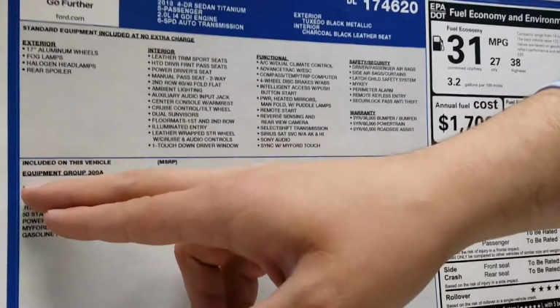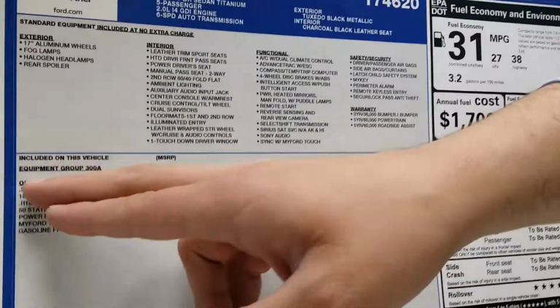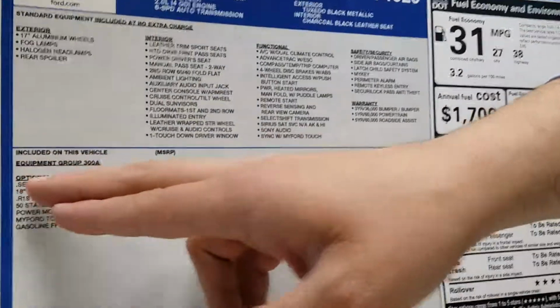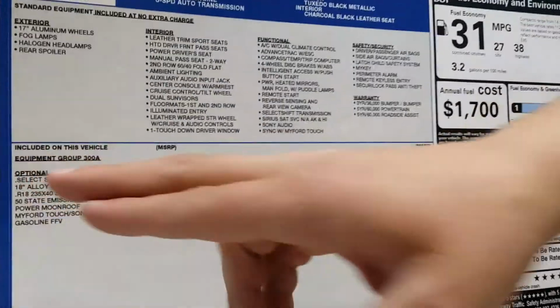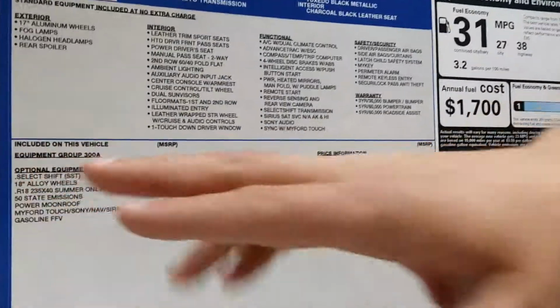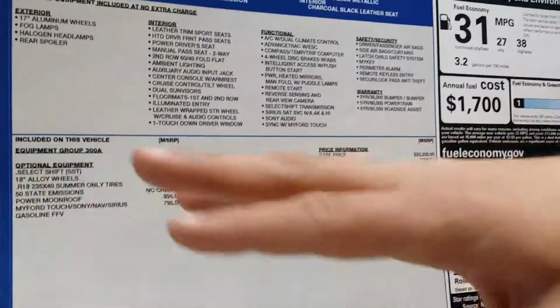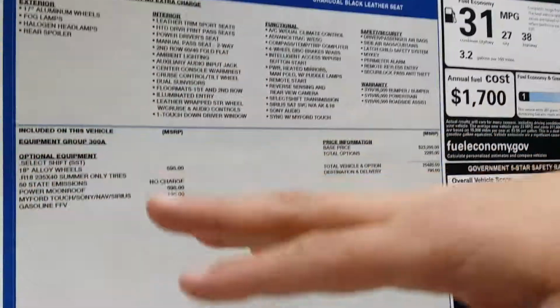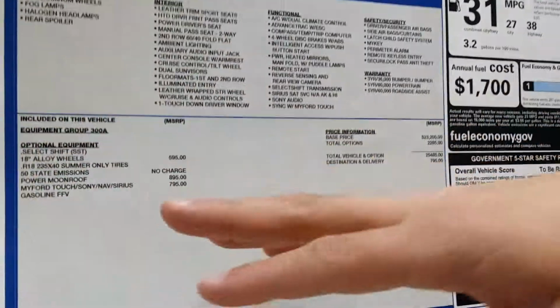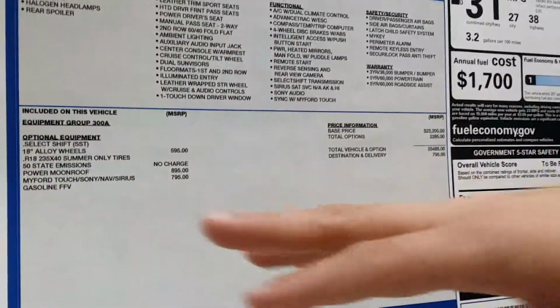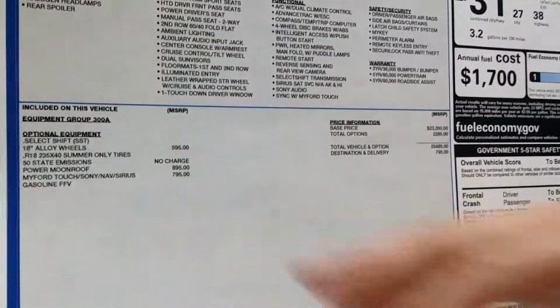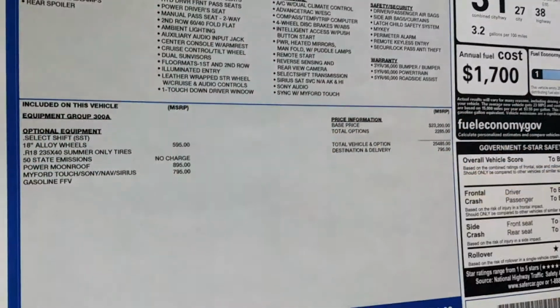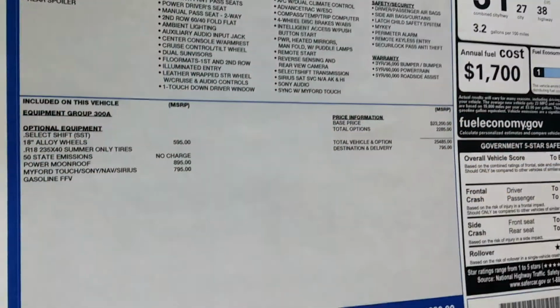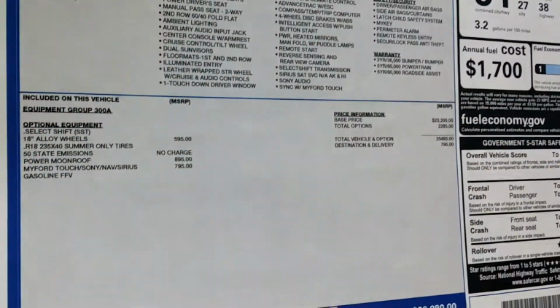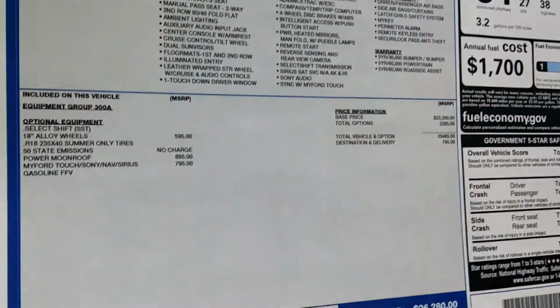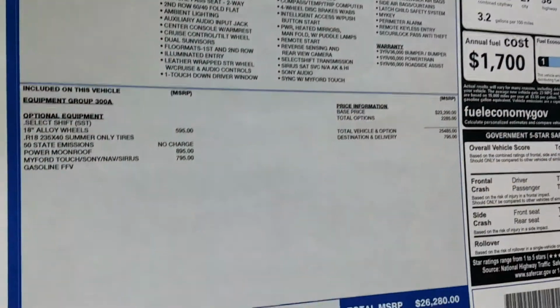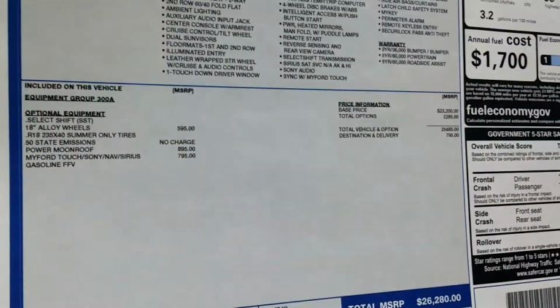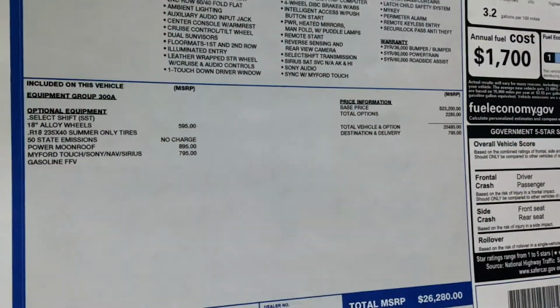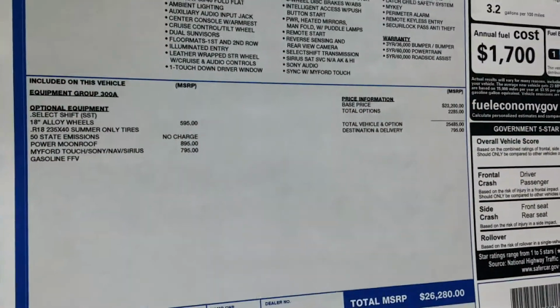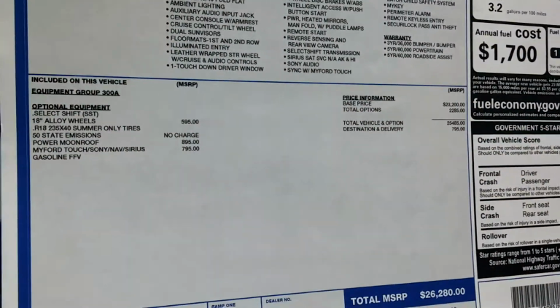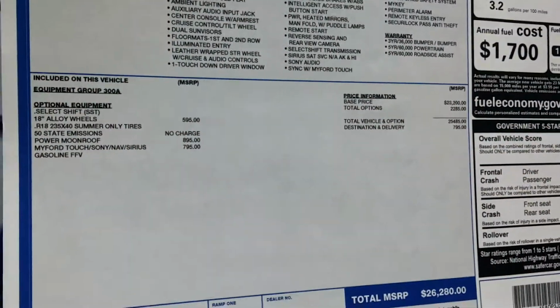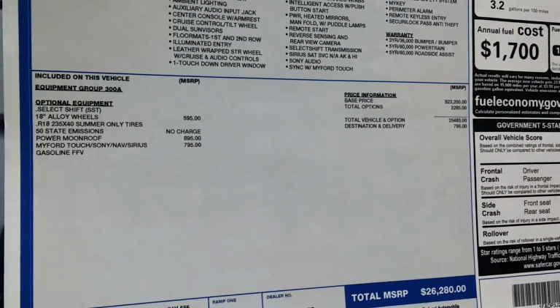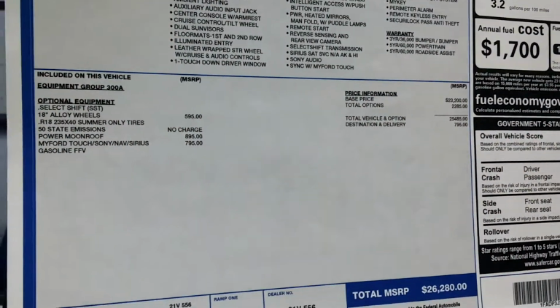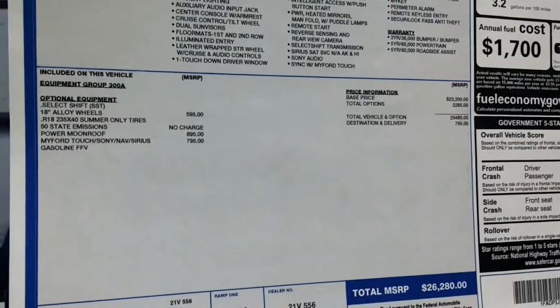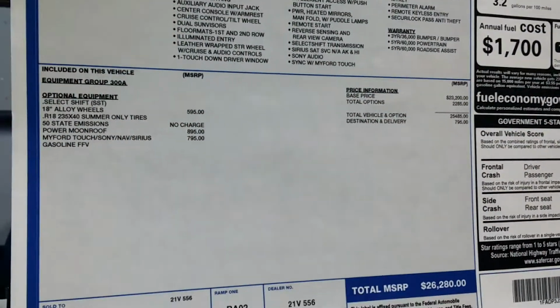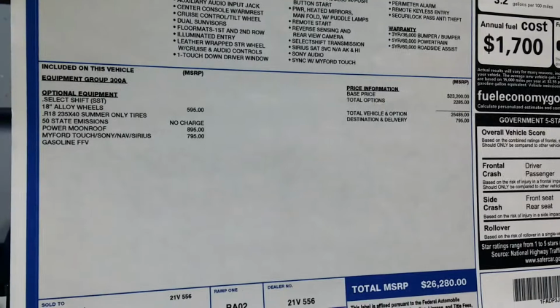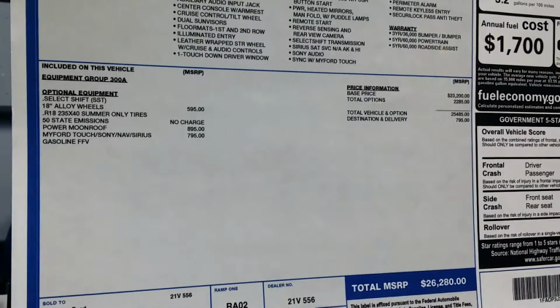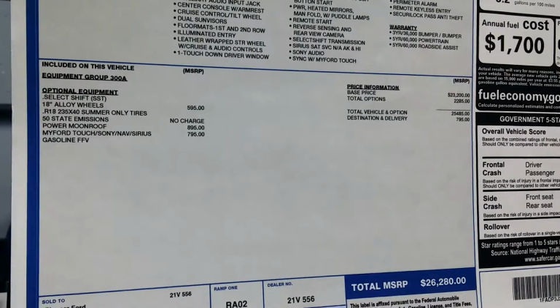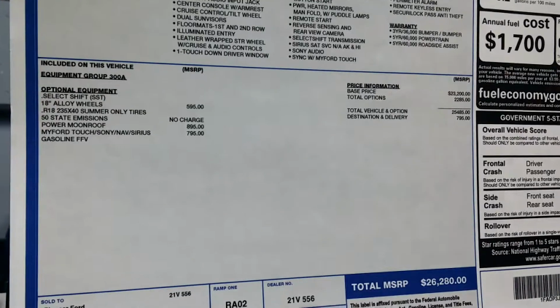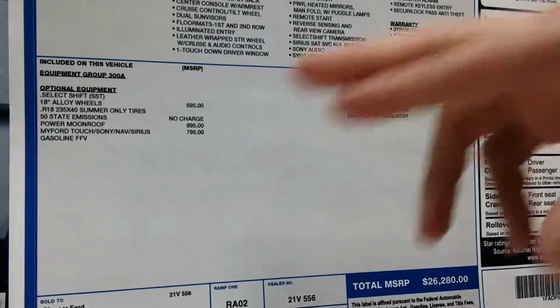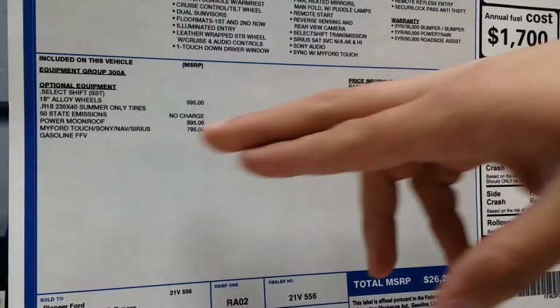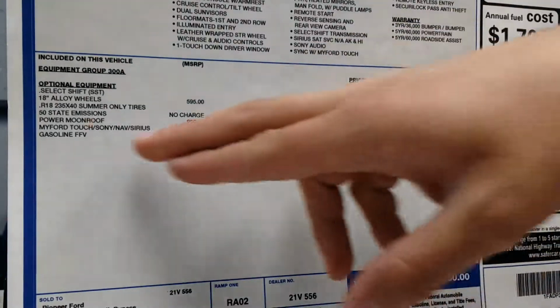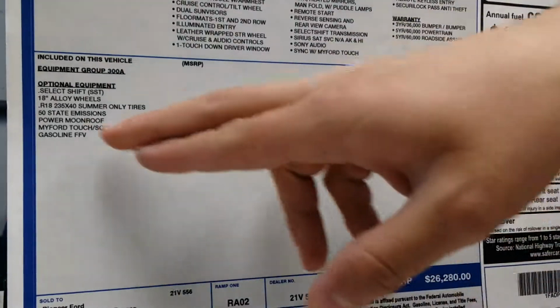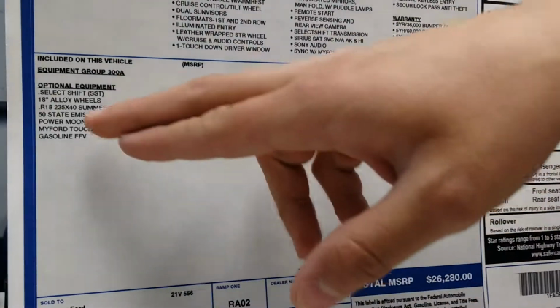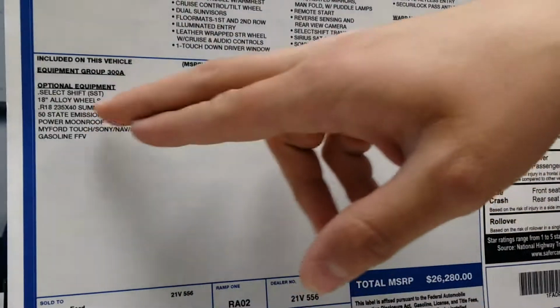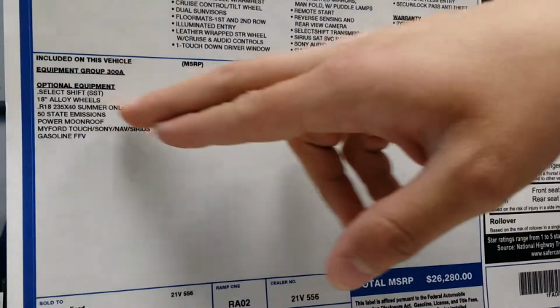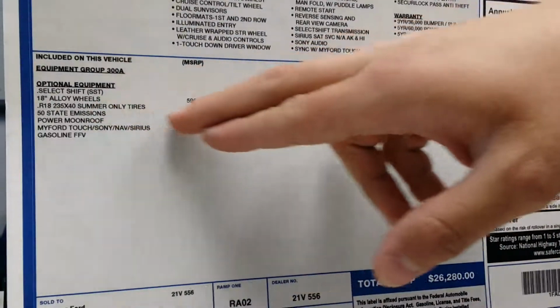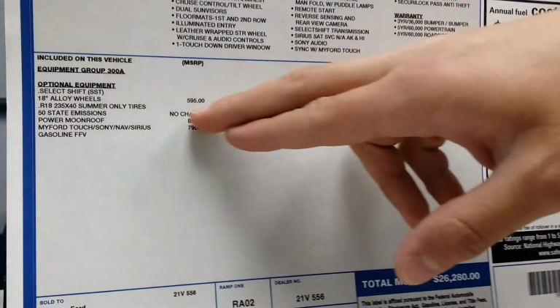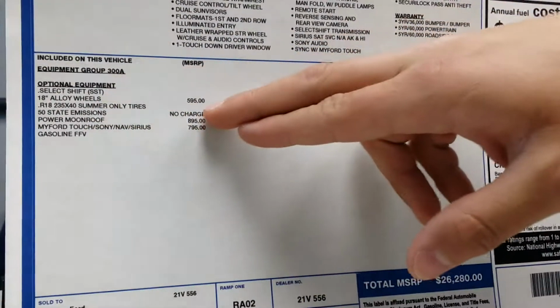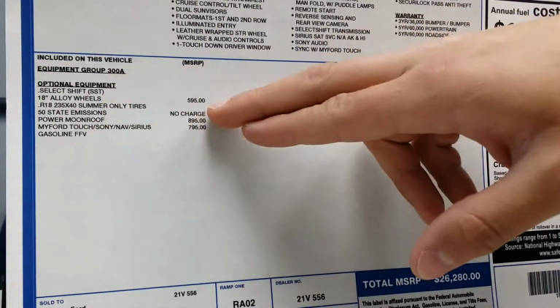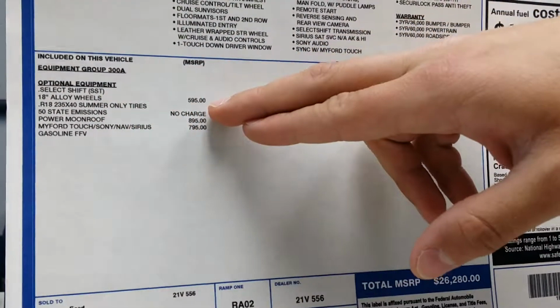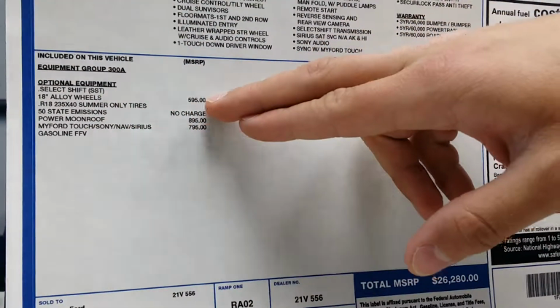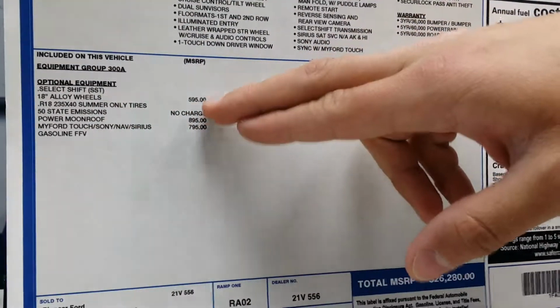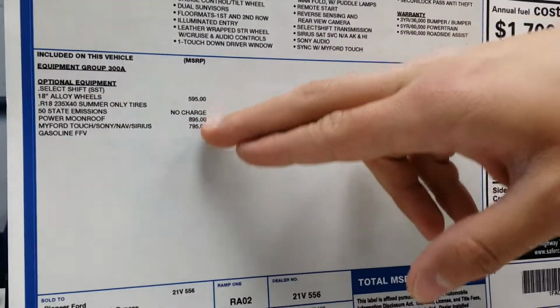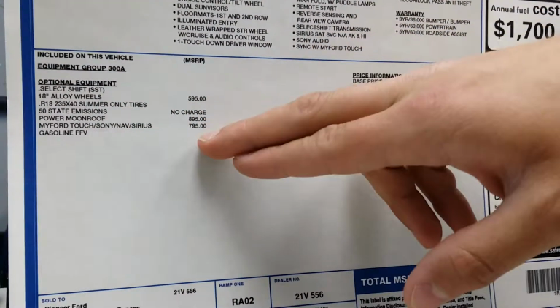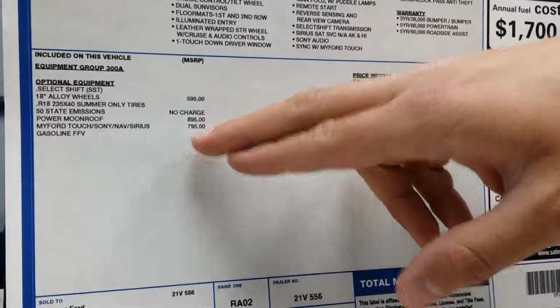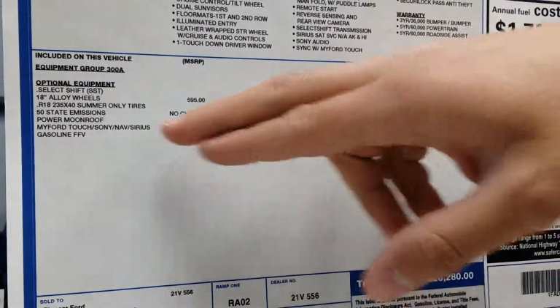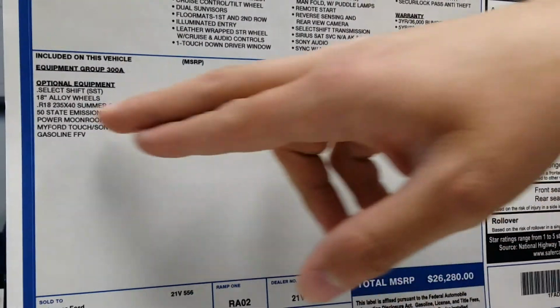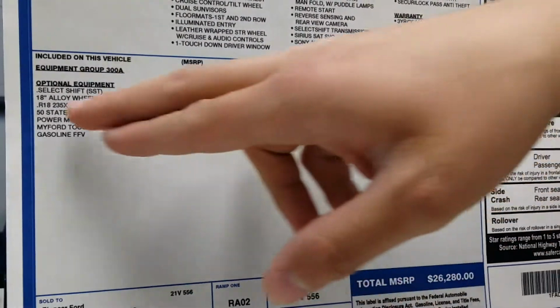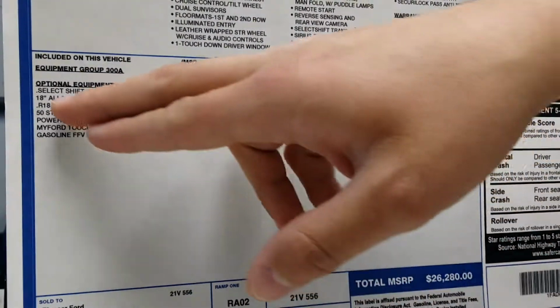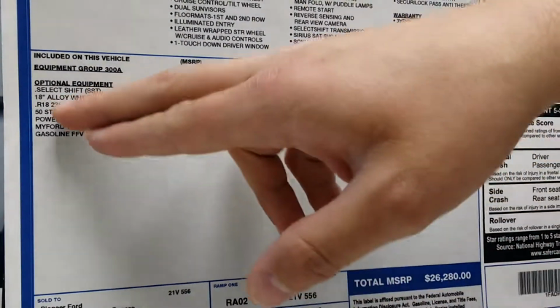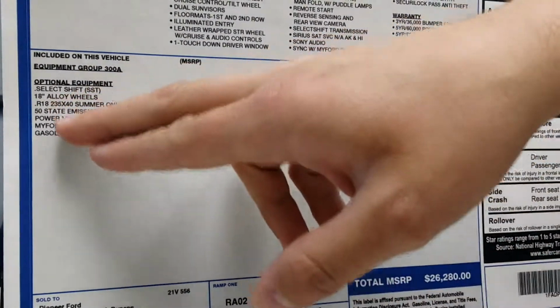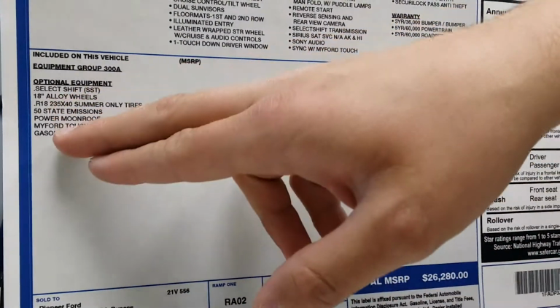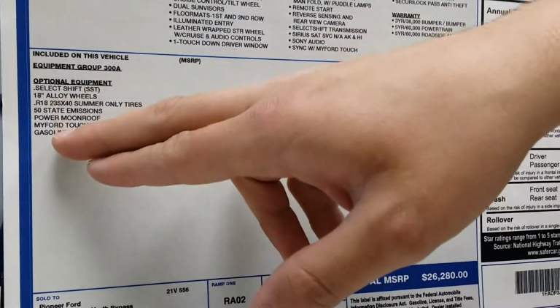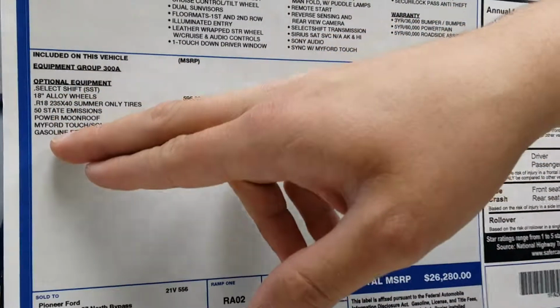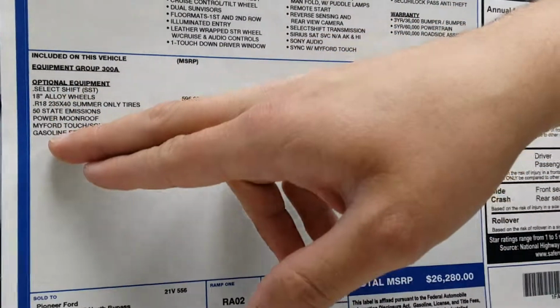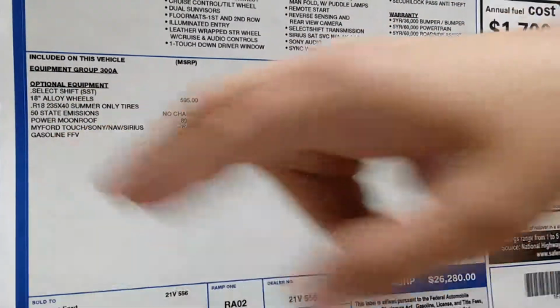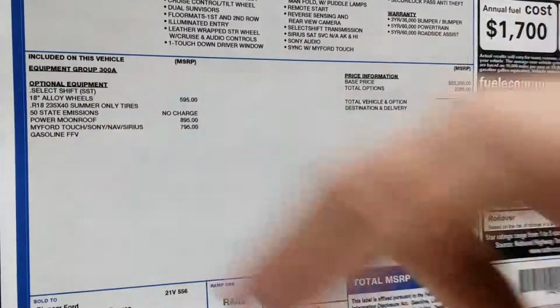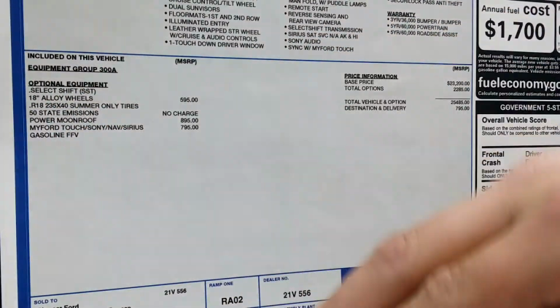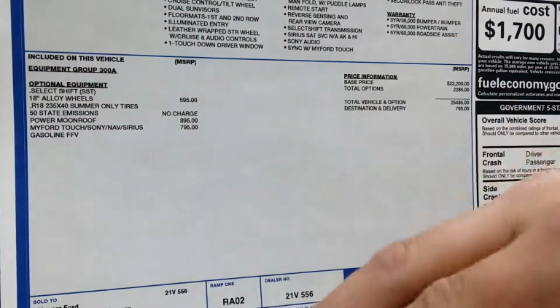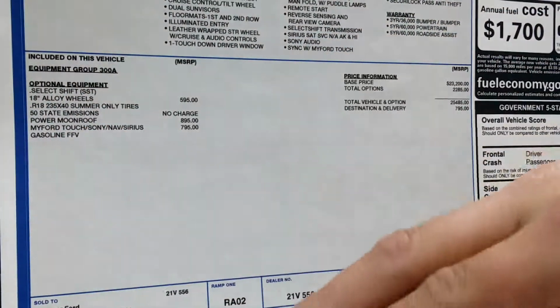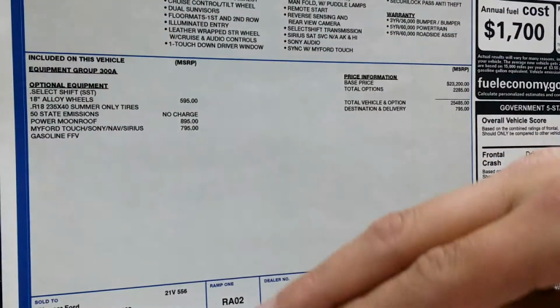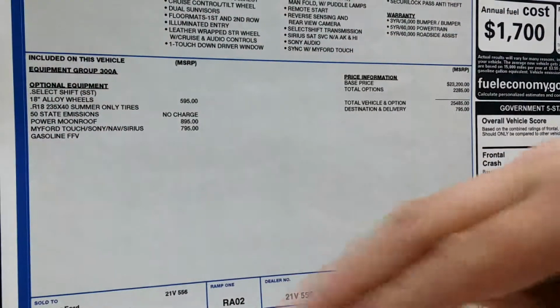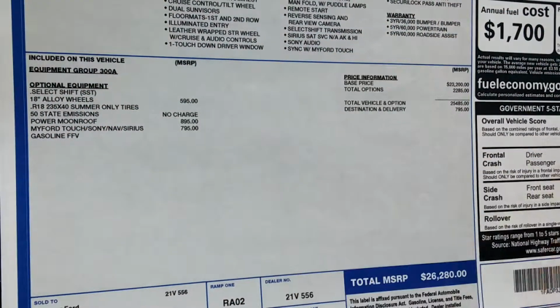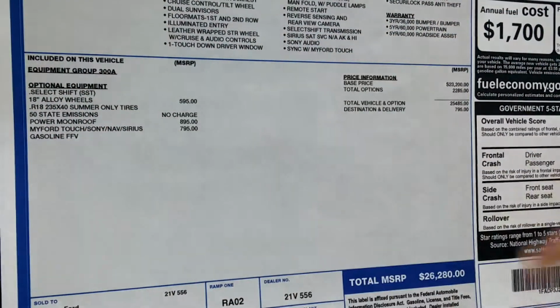Down here it's going to show you the optional equipment — what makes this vehicle unique, what the extra add-ons are. It's going to show you the price of those and exactly what they are.